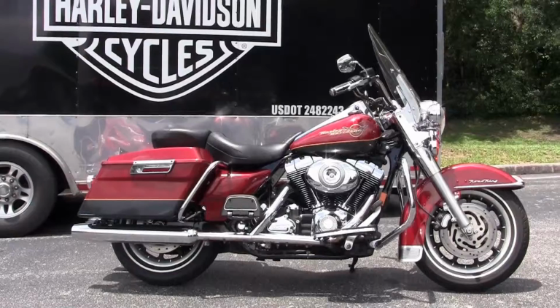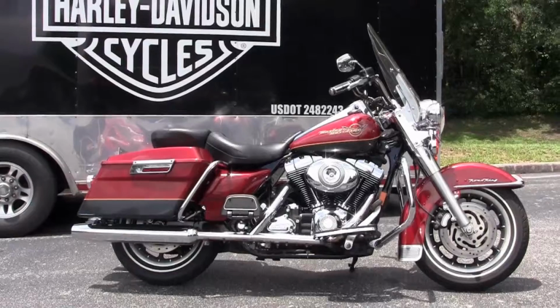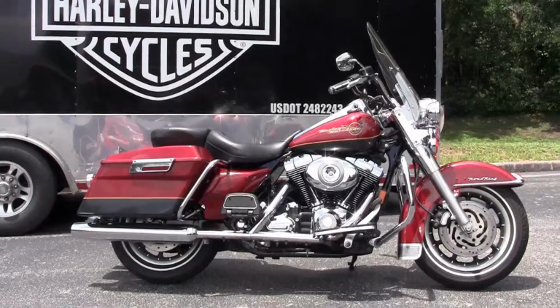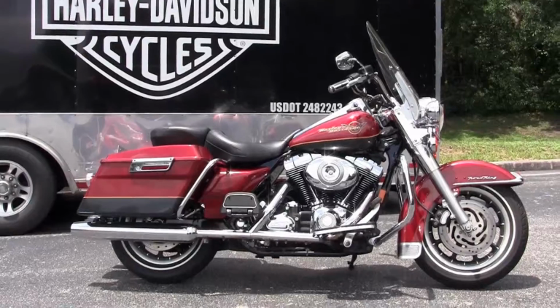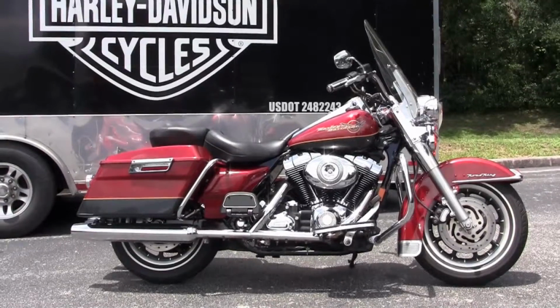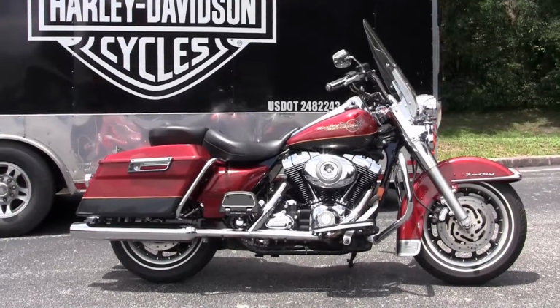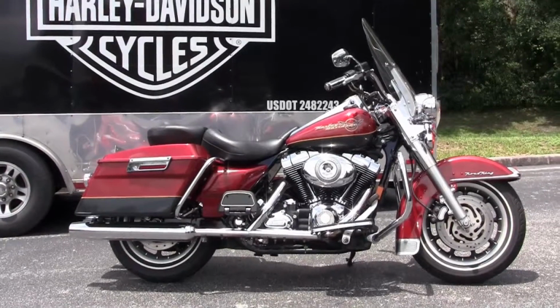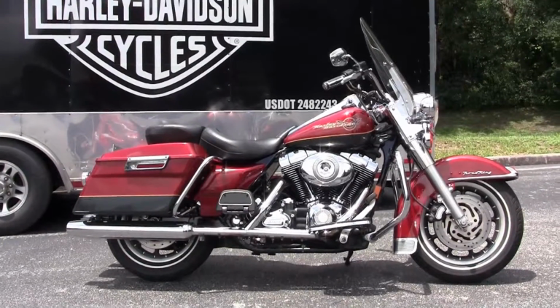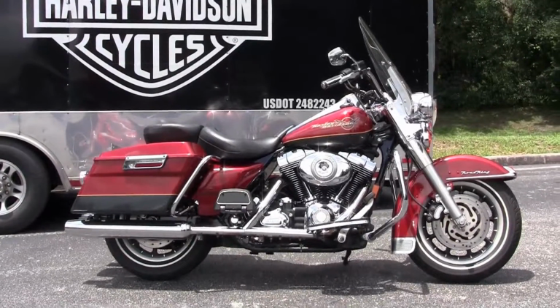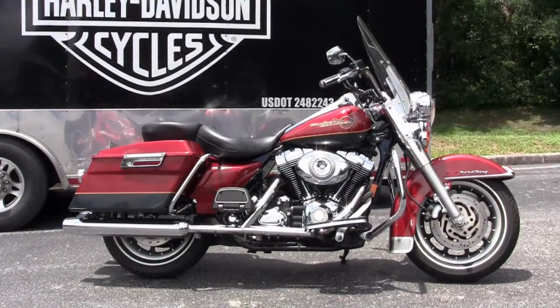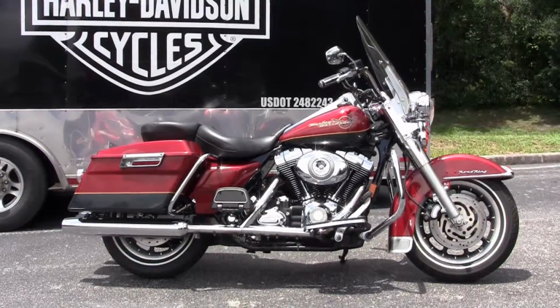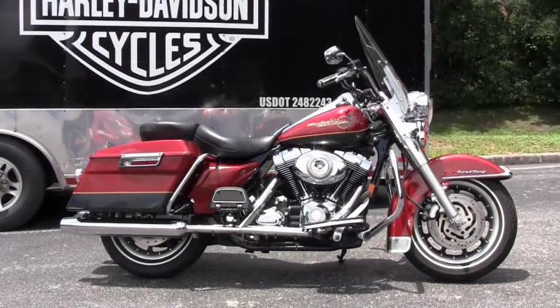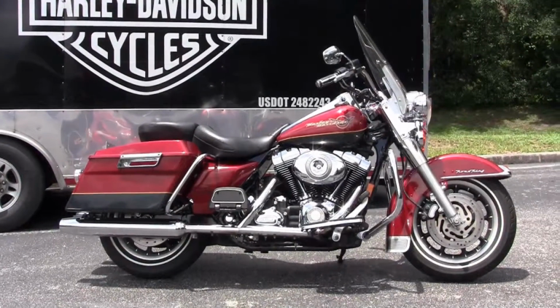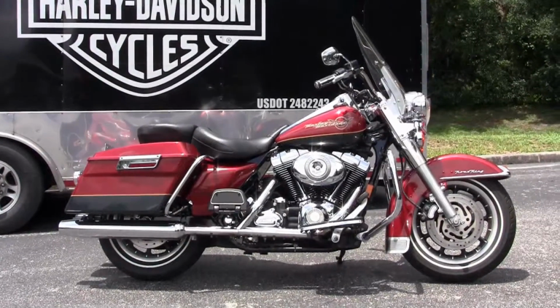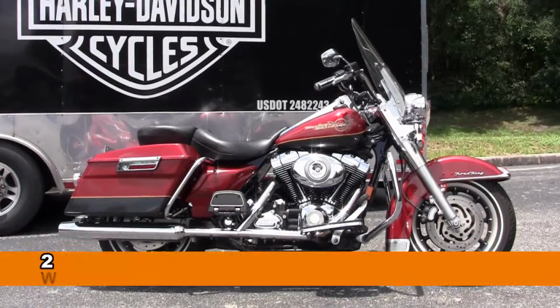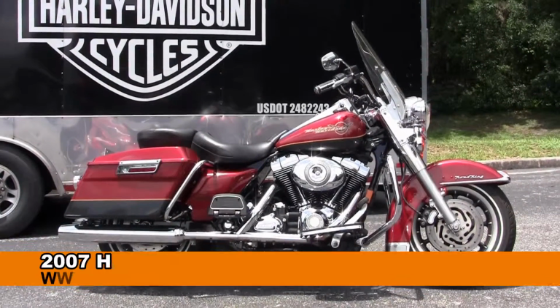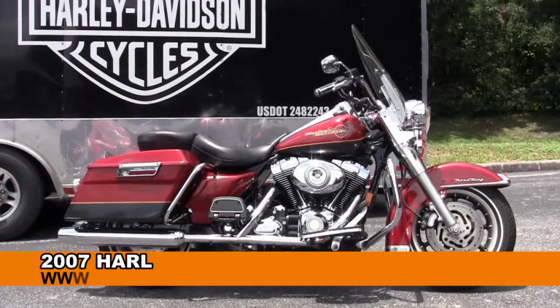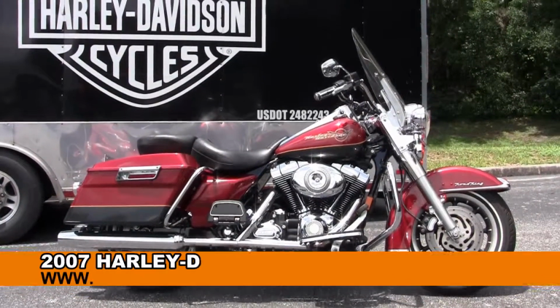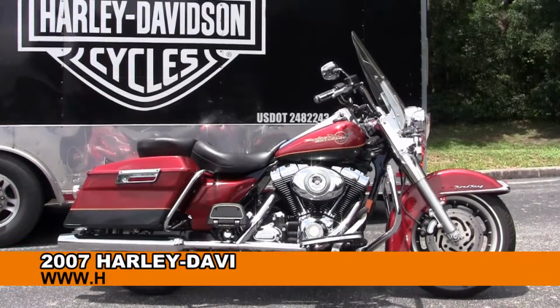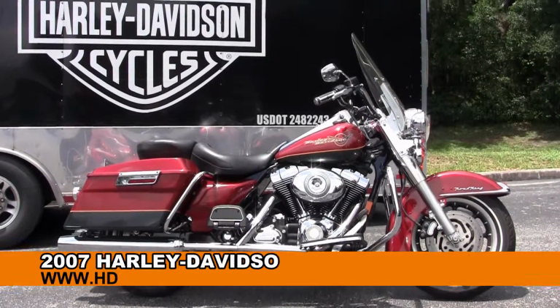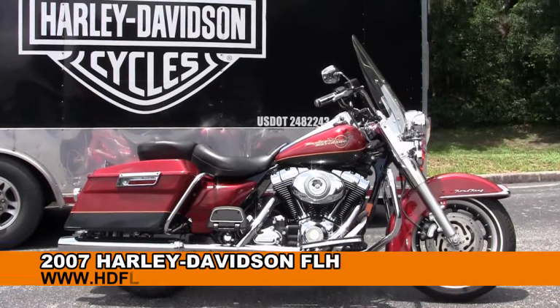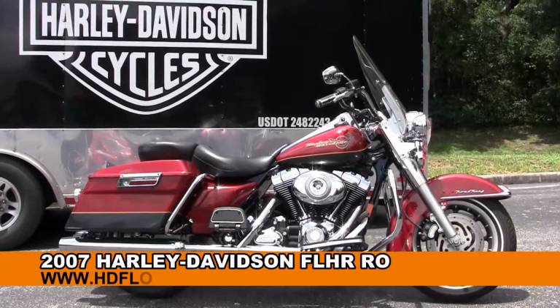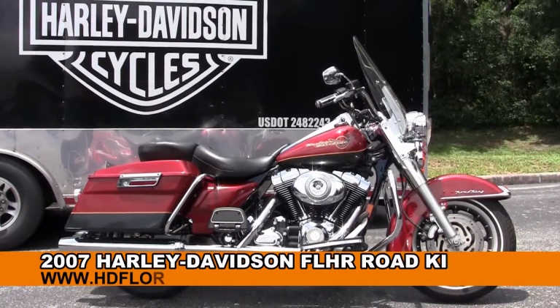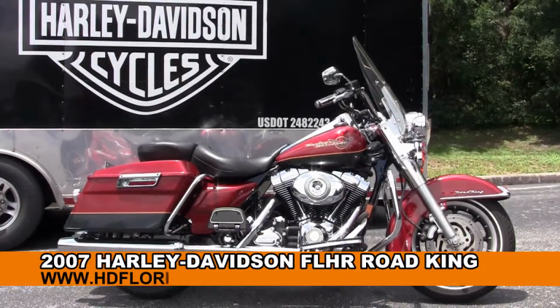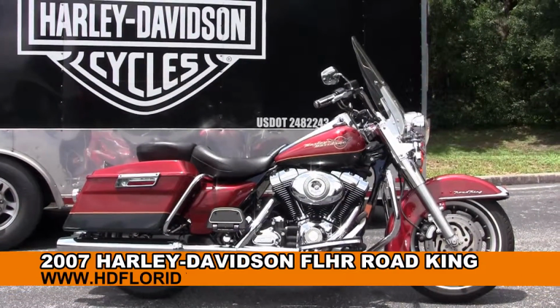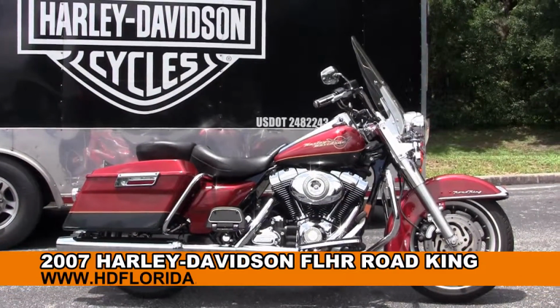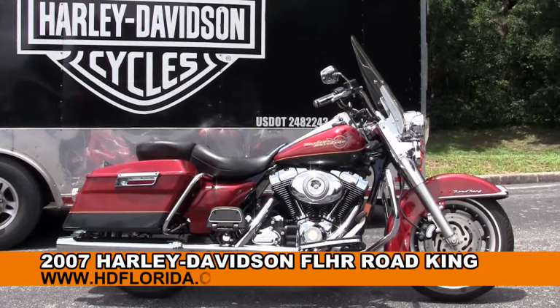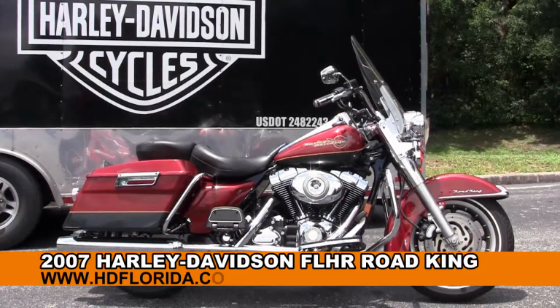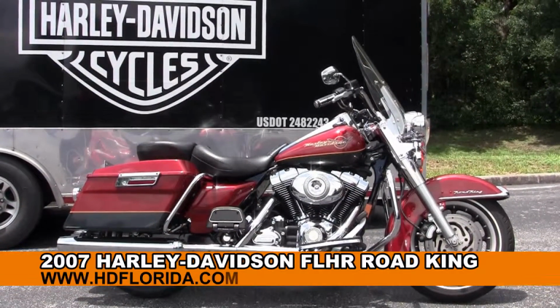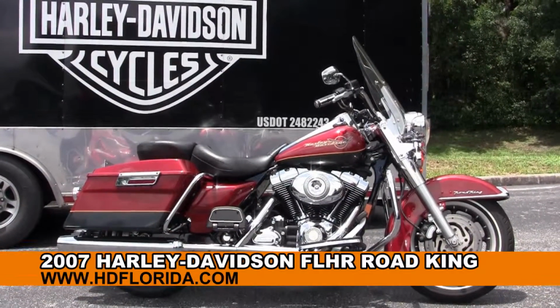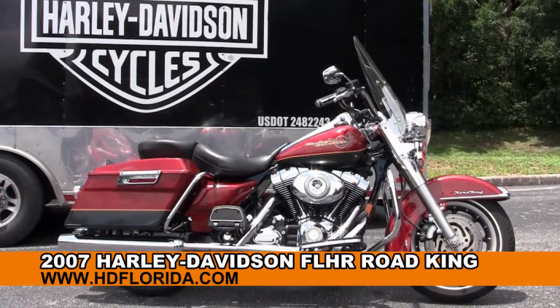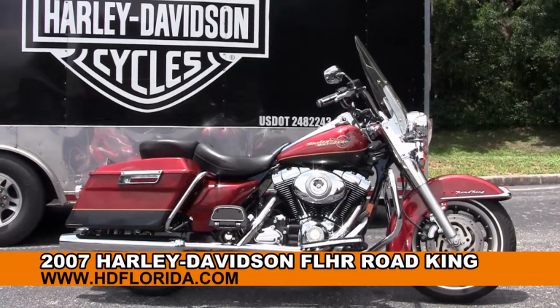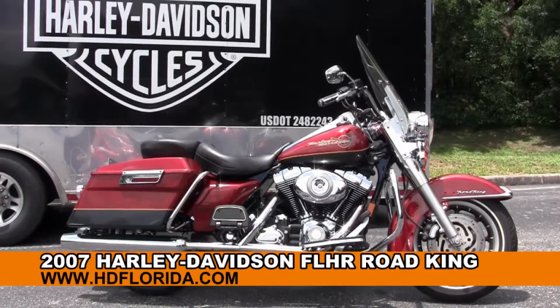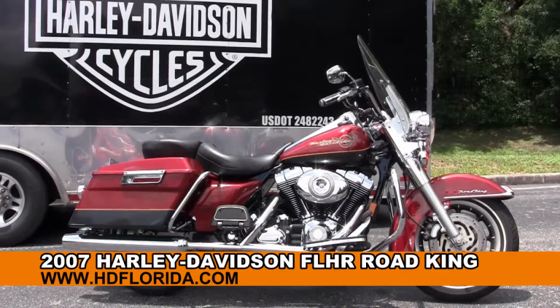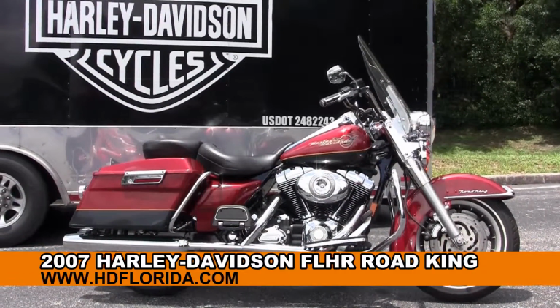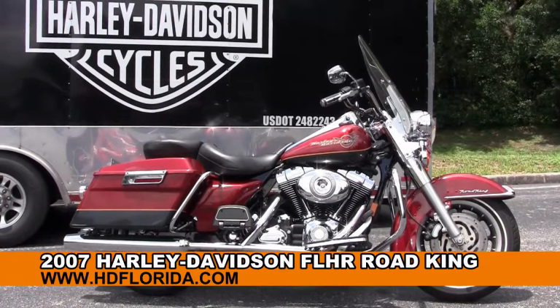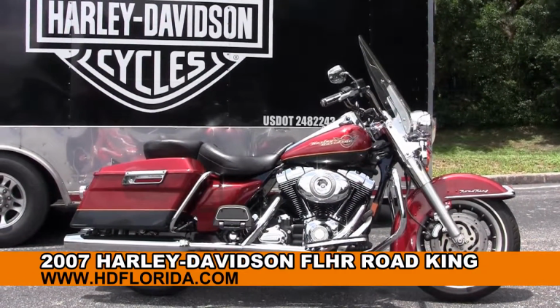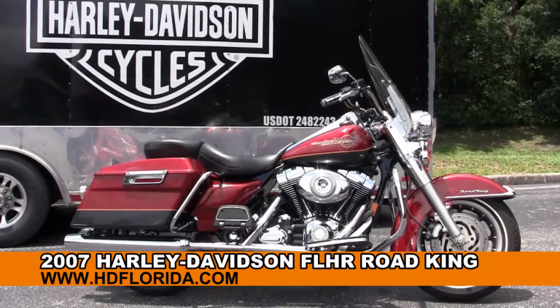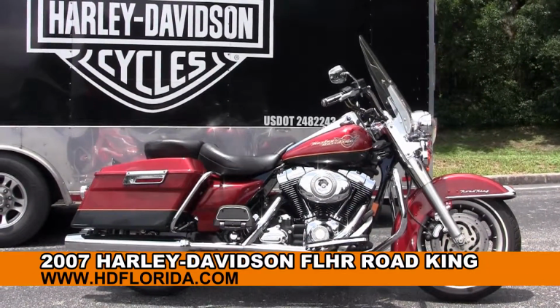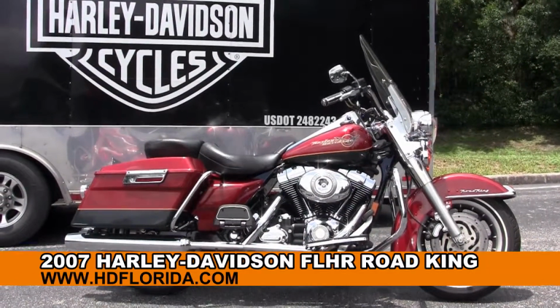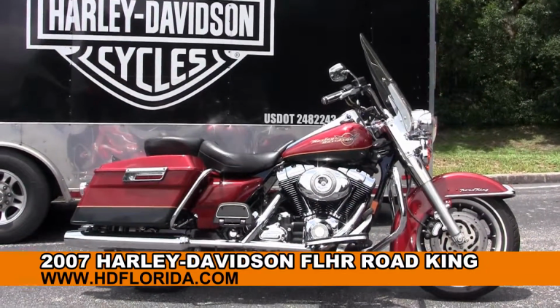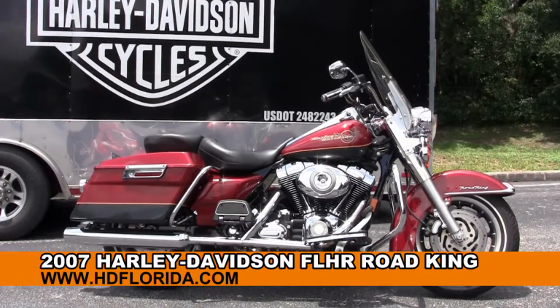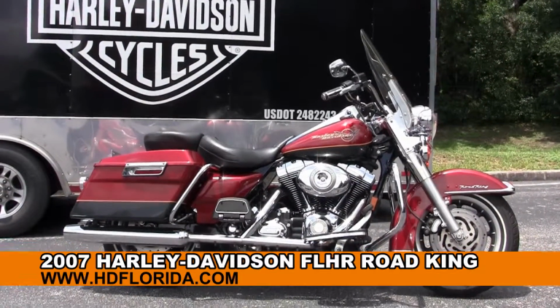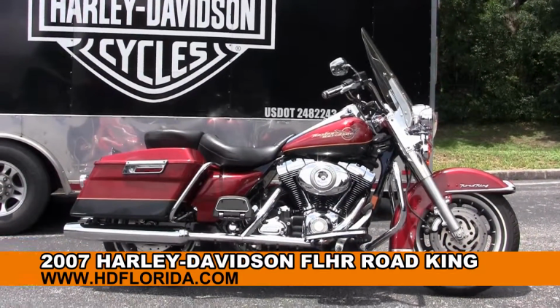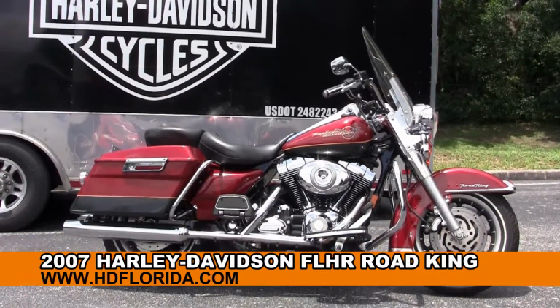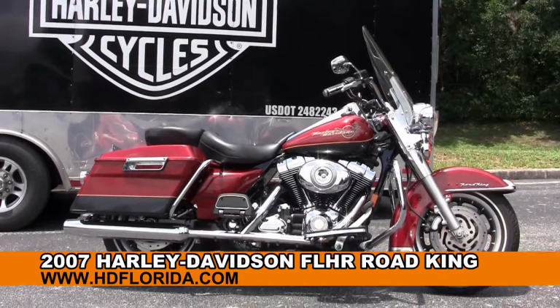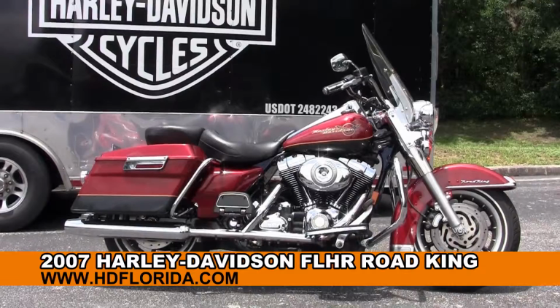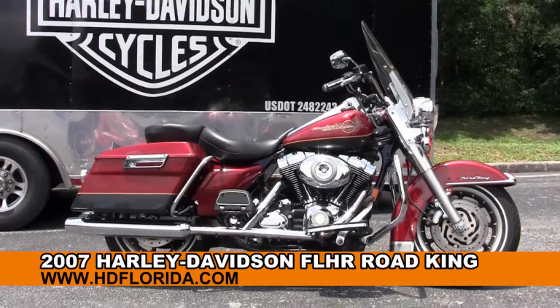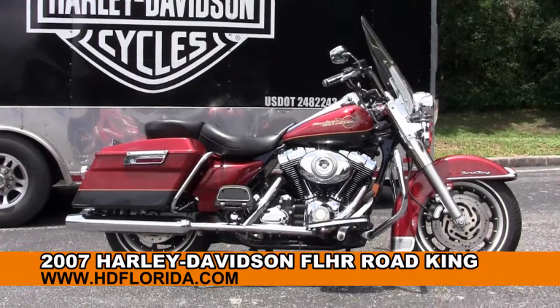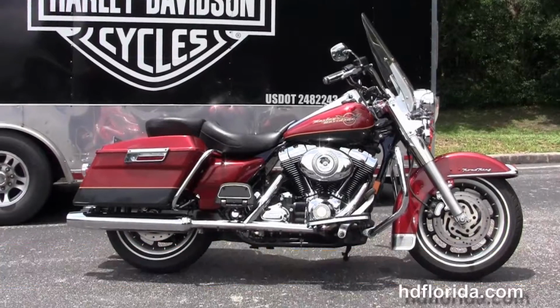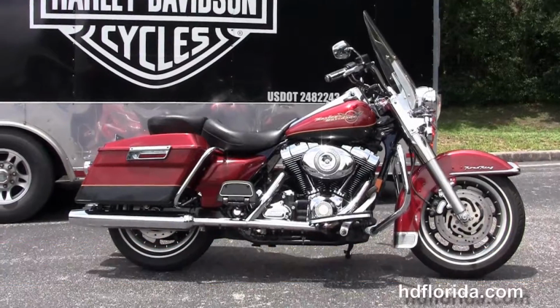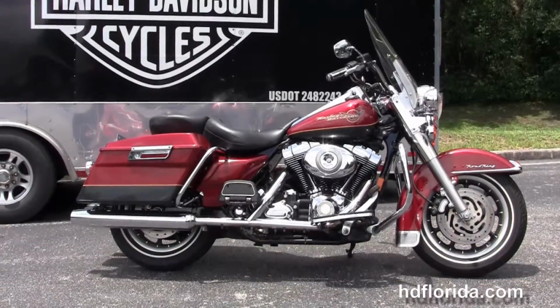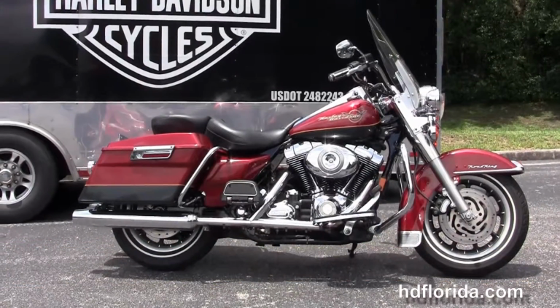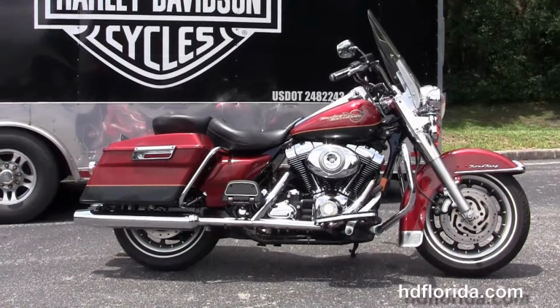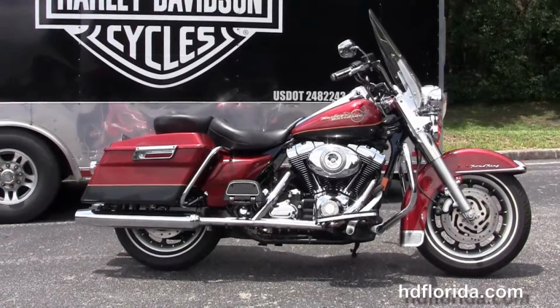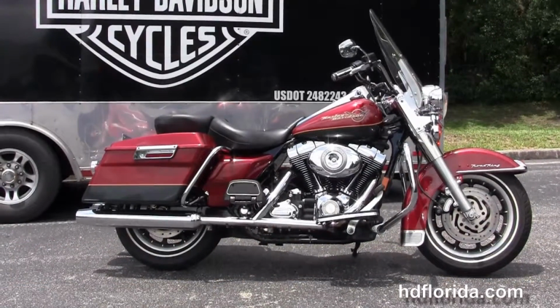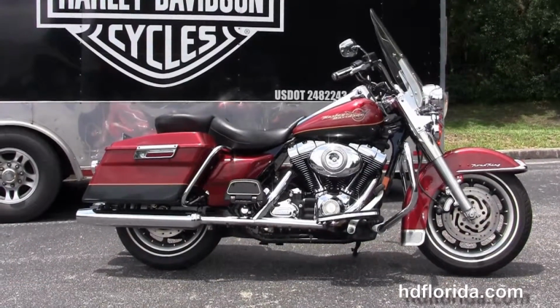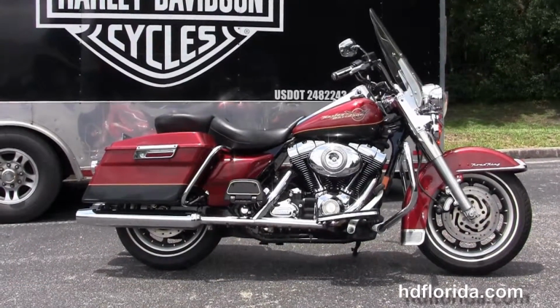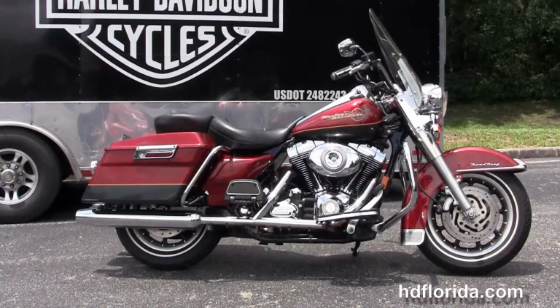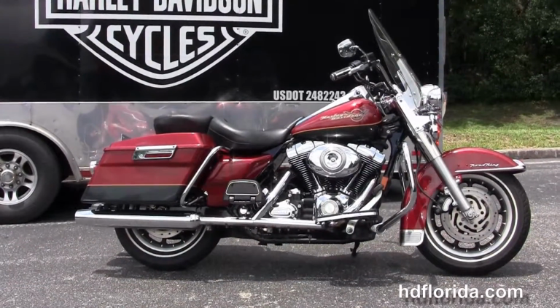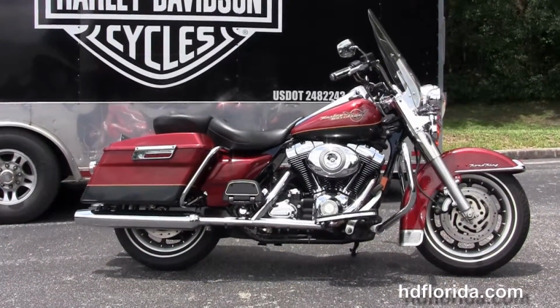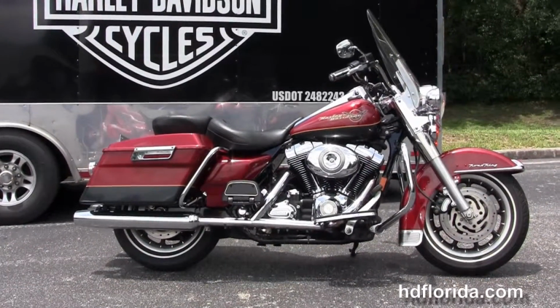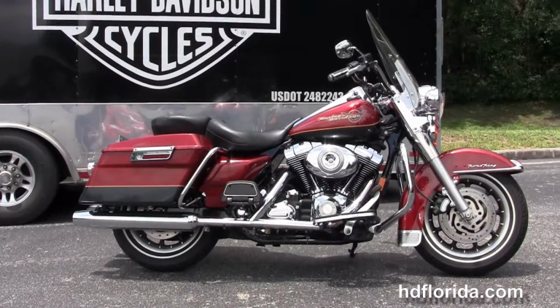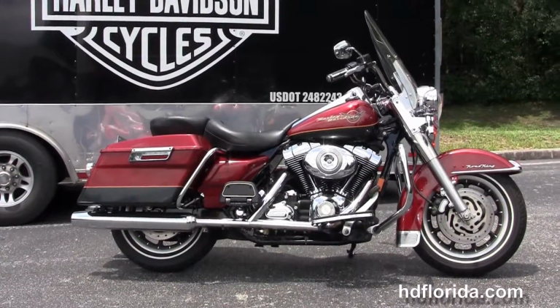Welcome everyone to the world famous Harley Davidson of Florida. Today I've got a few minutes to show you a used 2007 Road King.